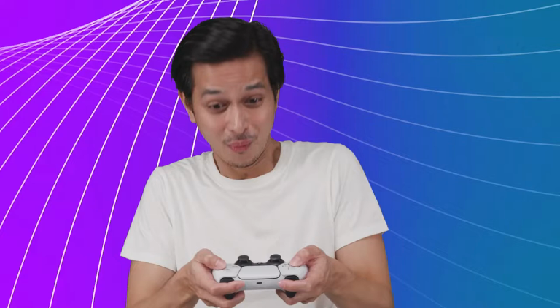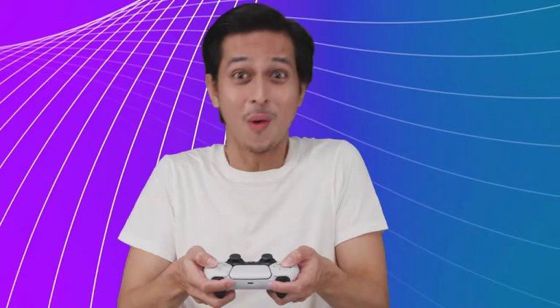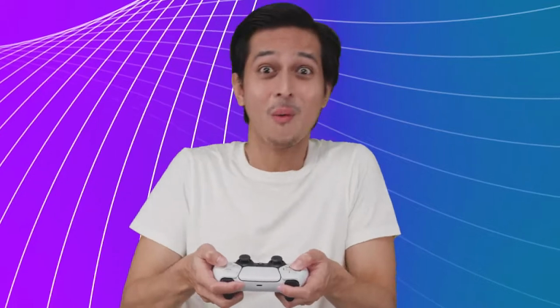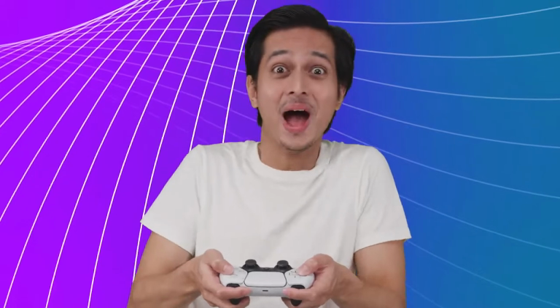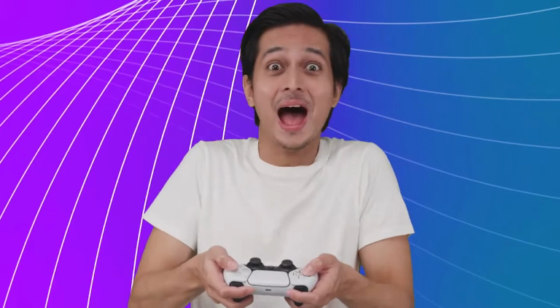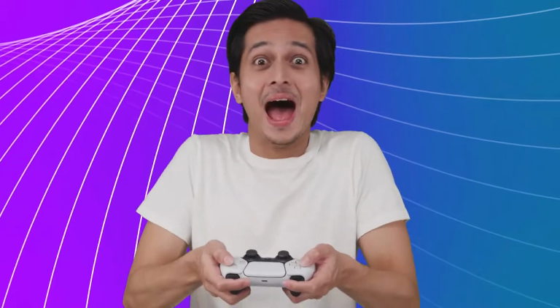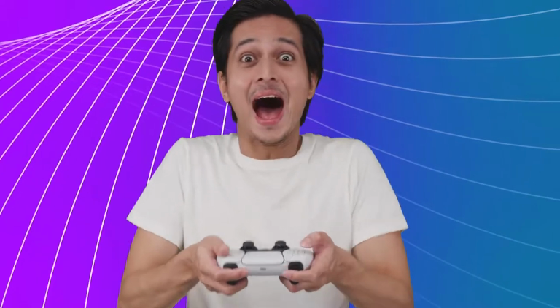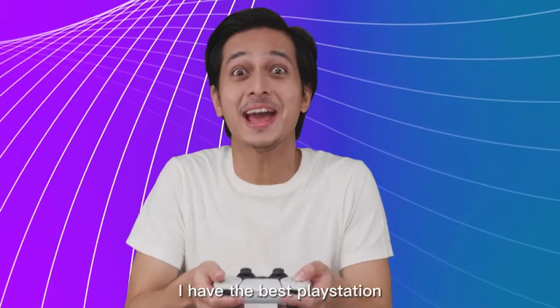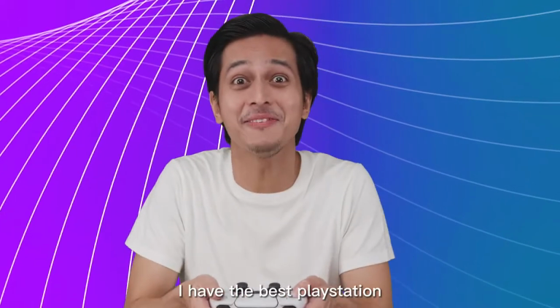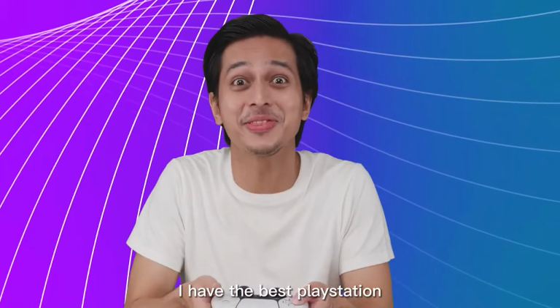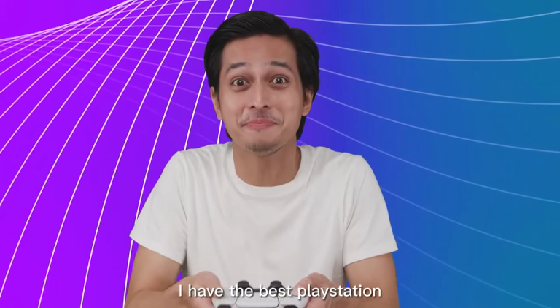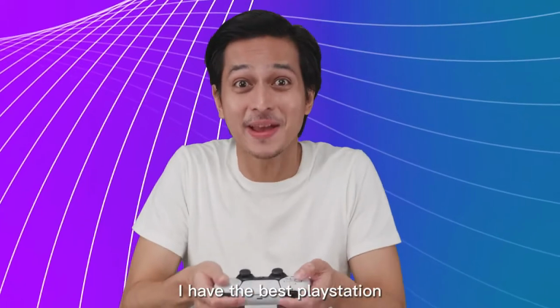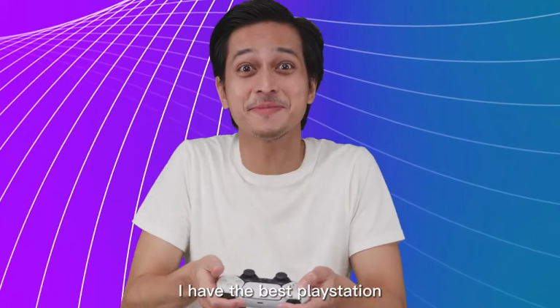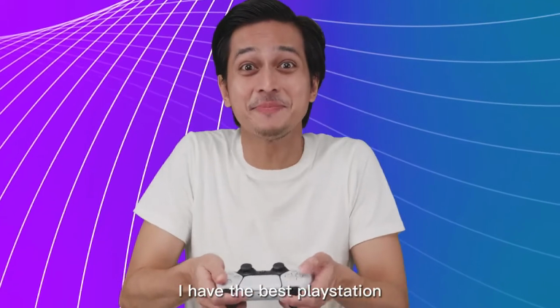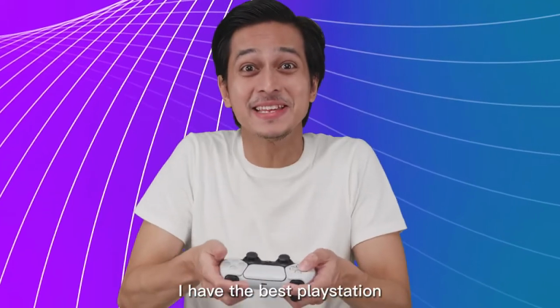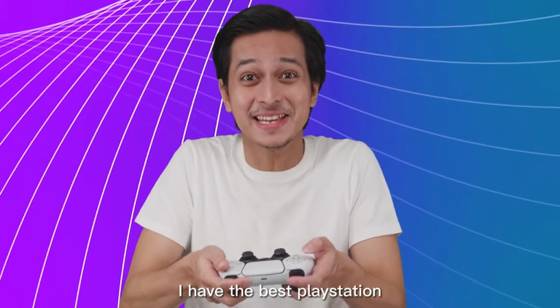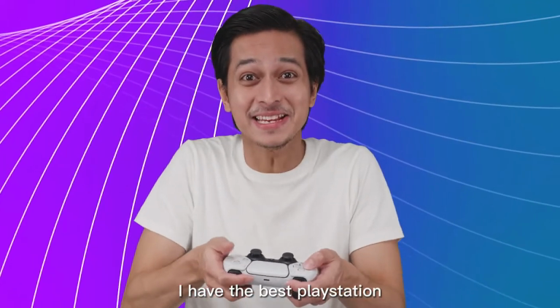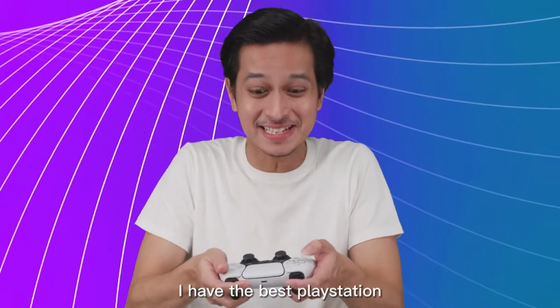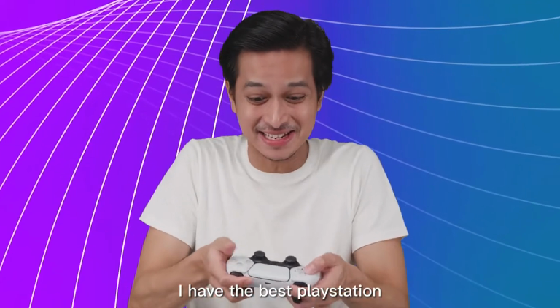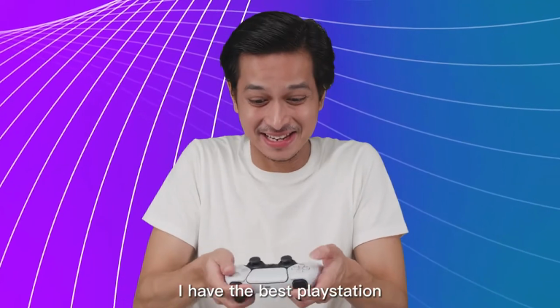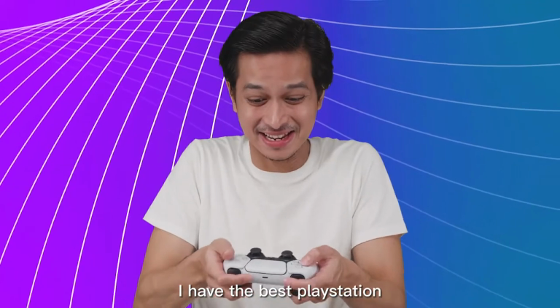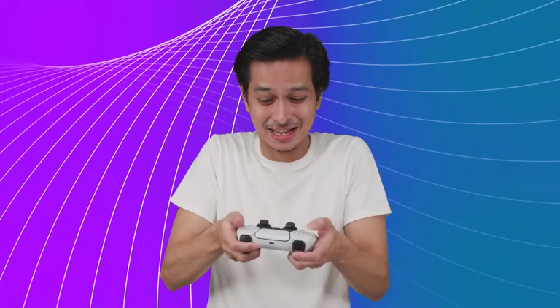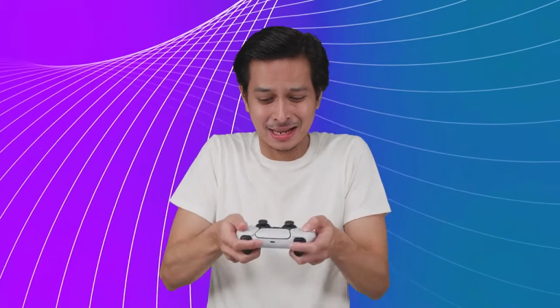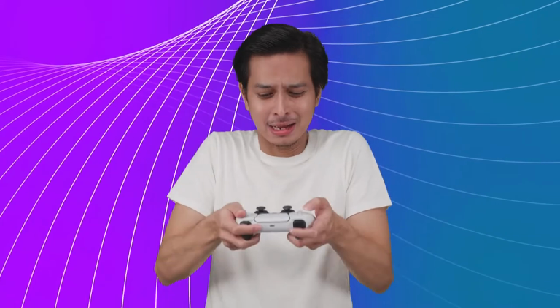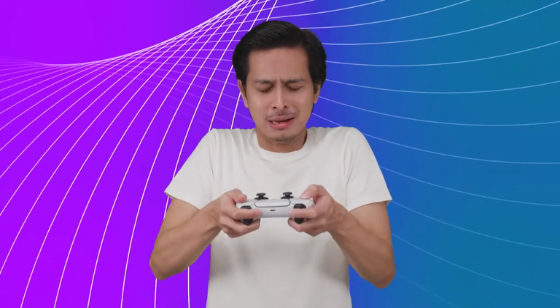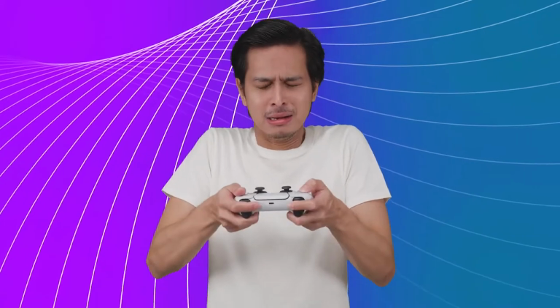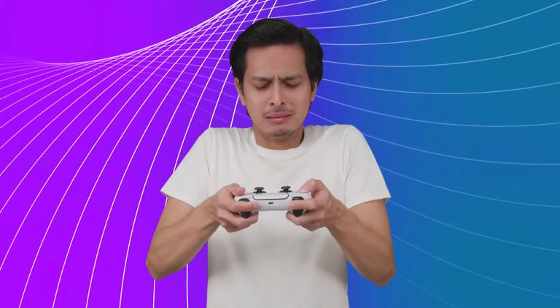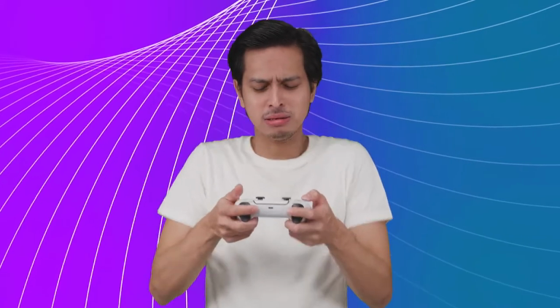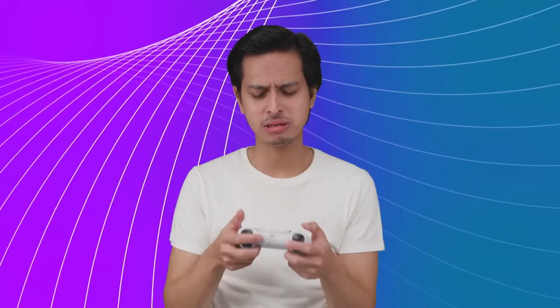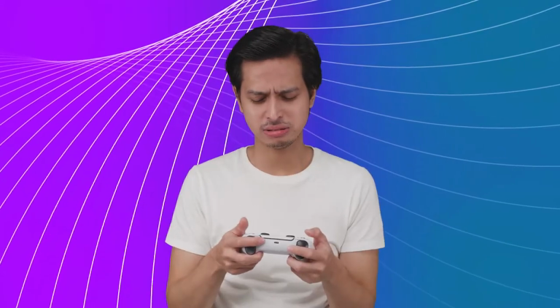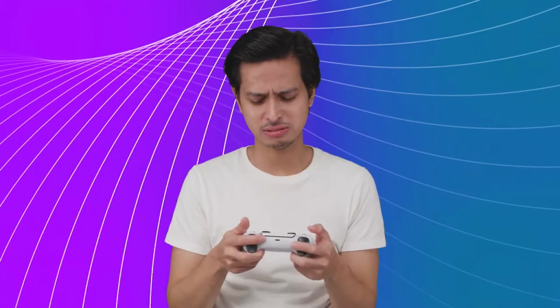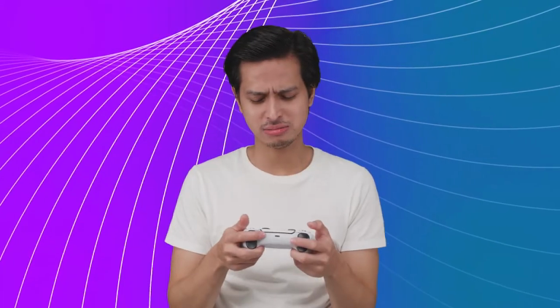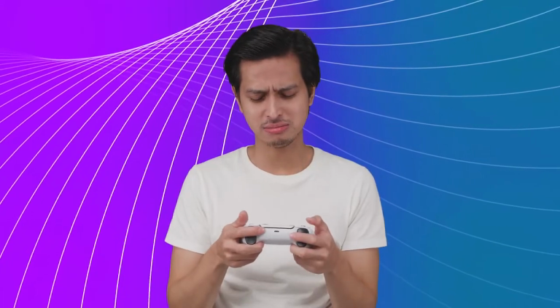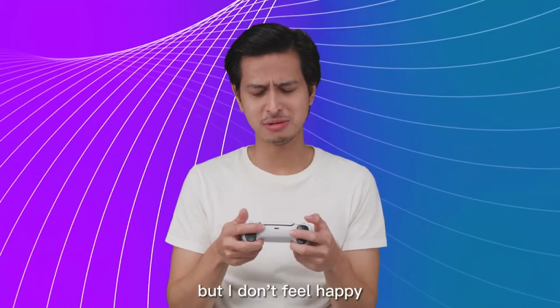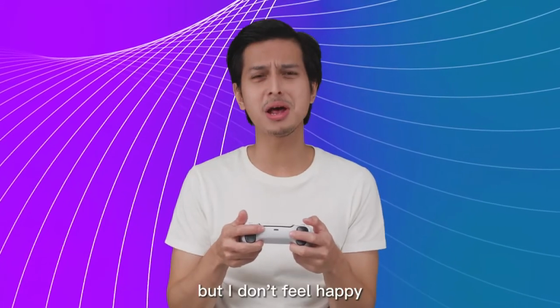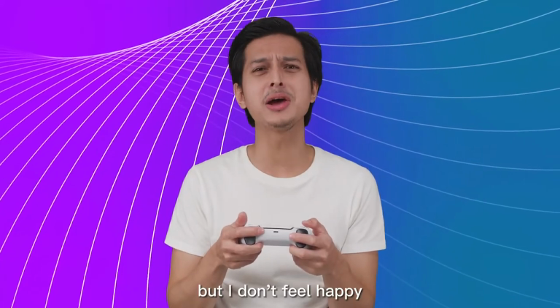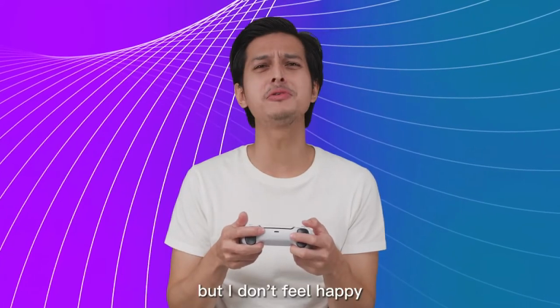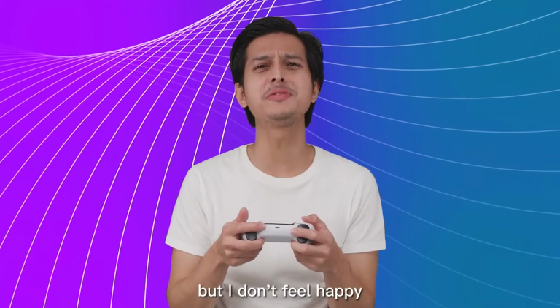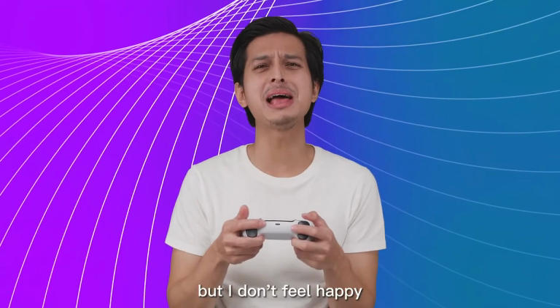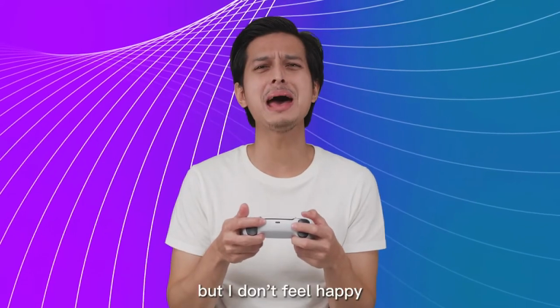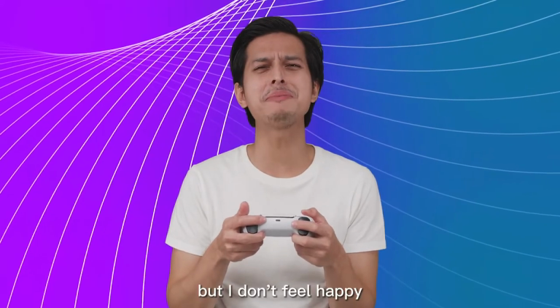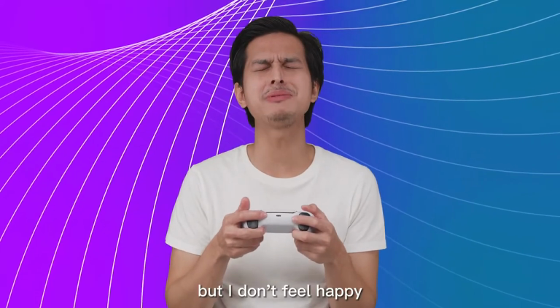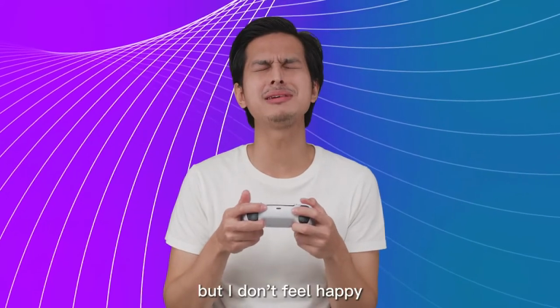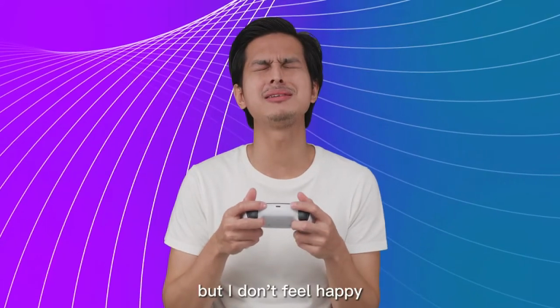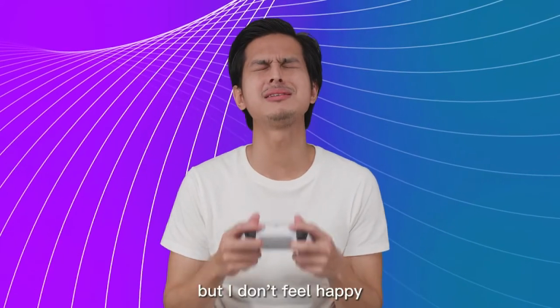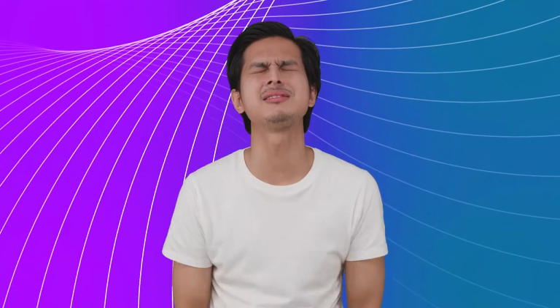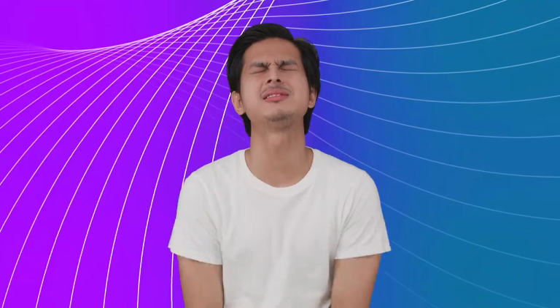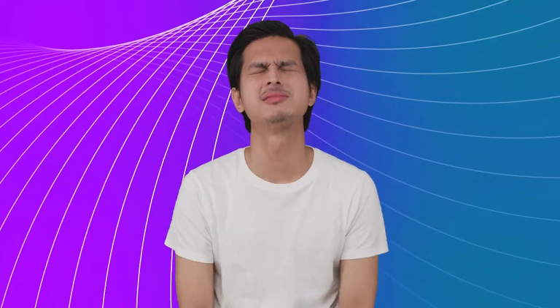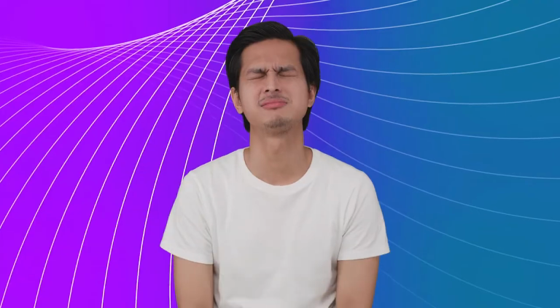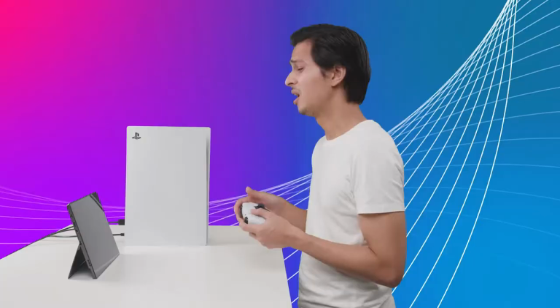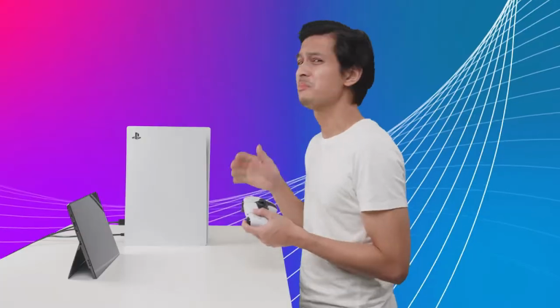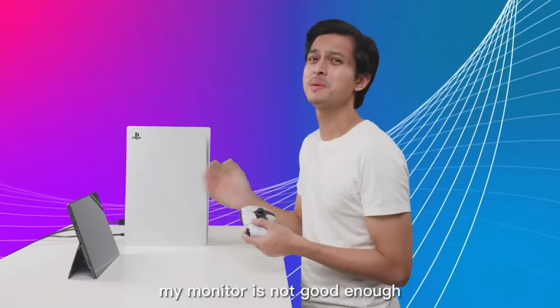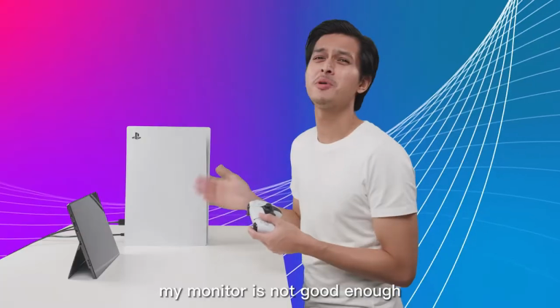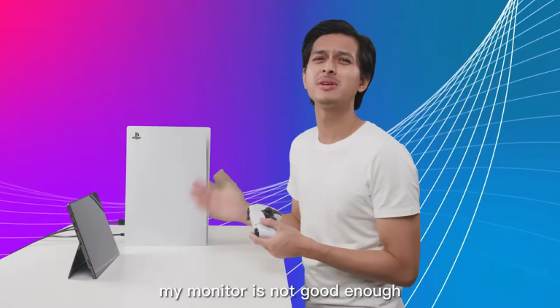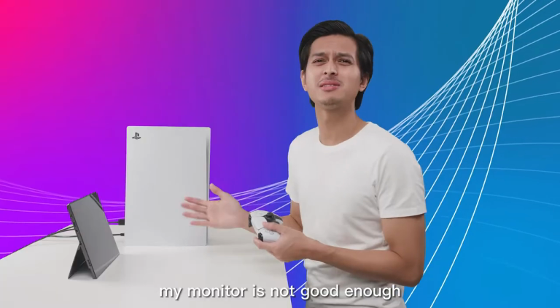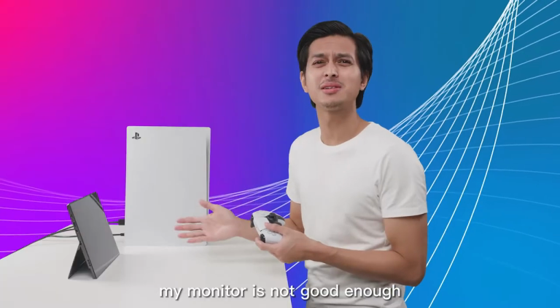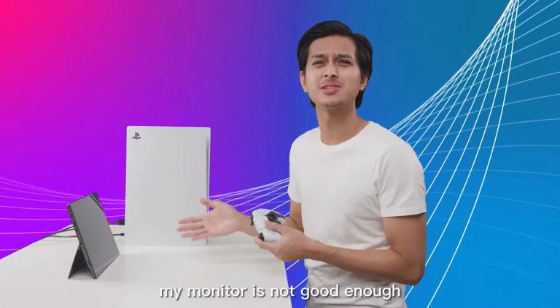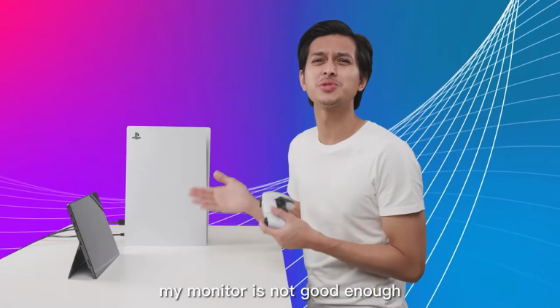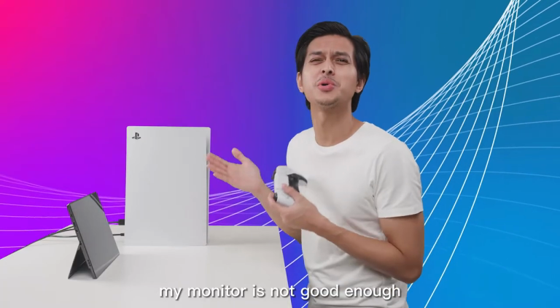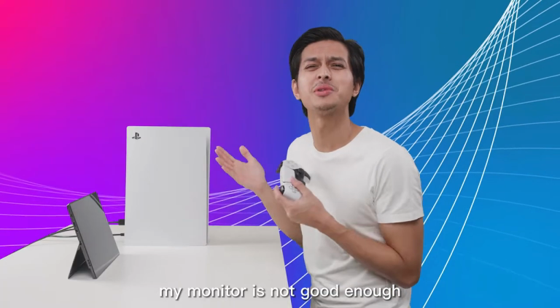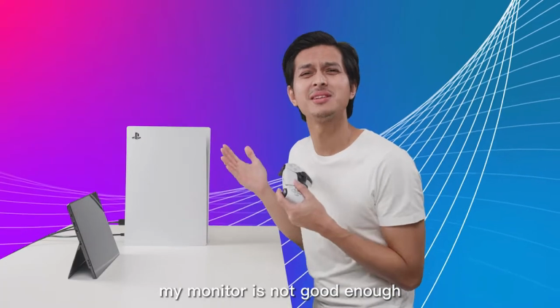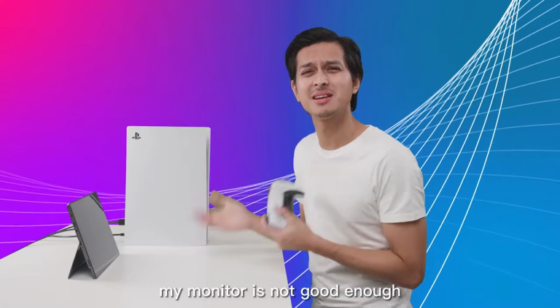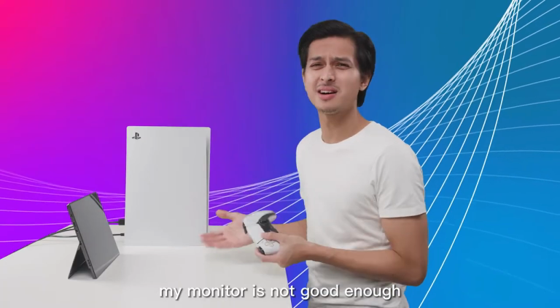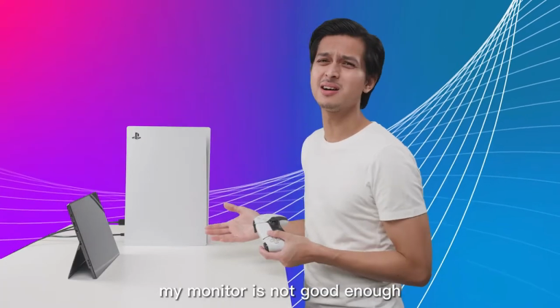I have the best PlayStation! But I don't feel happy! My monitor is not good enough!